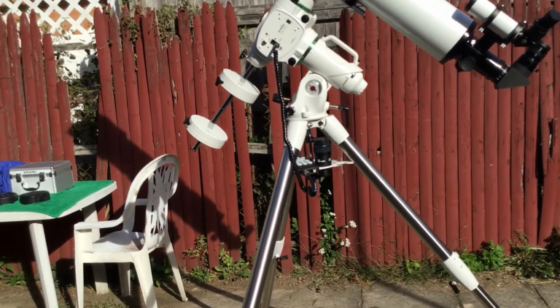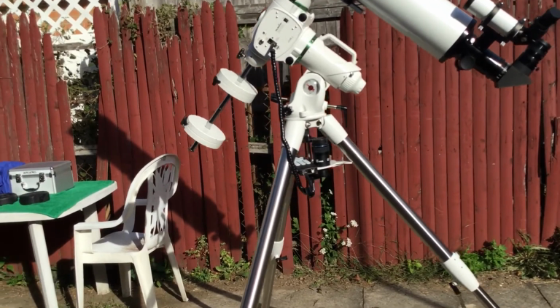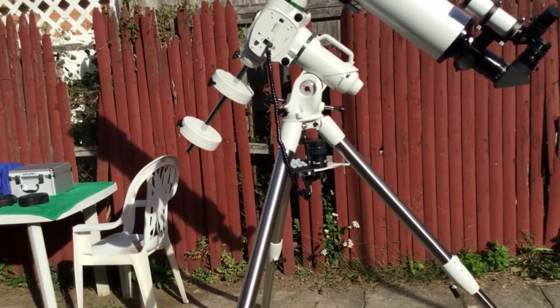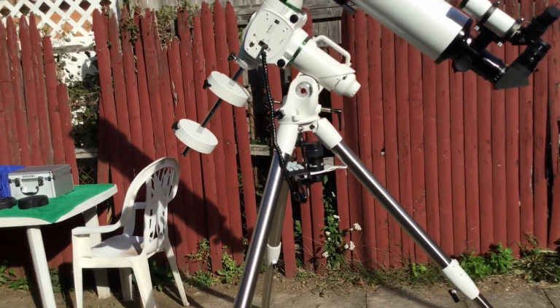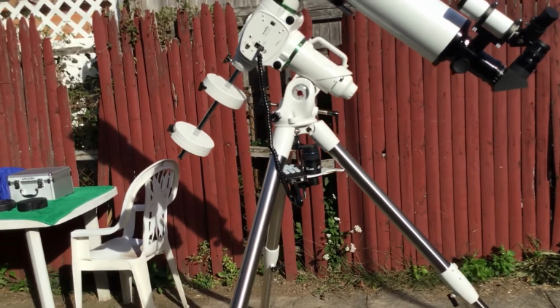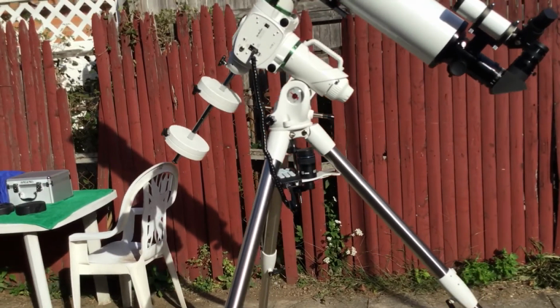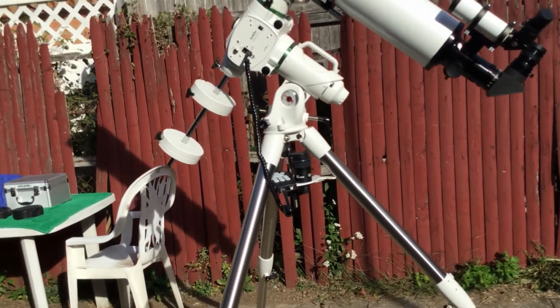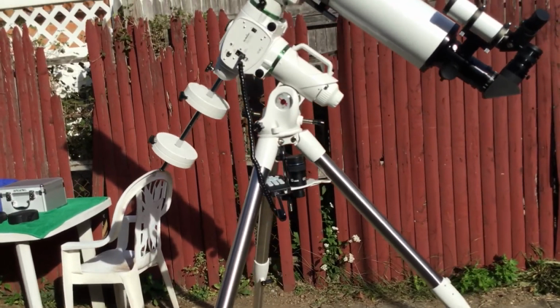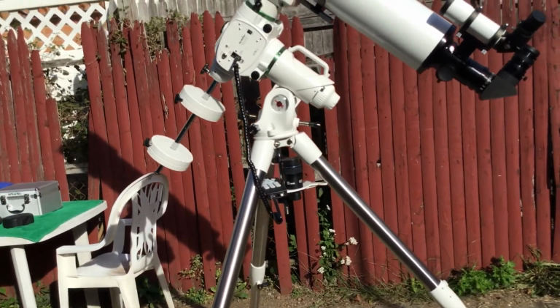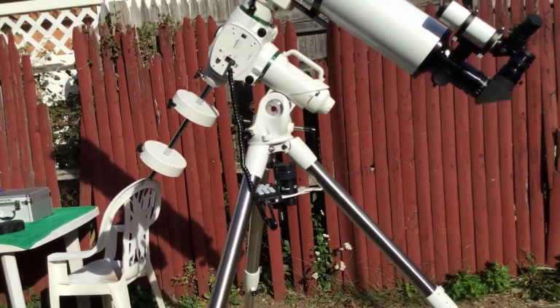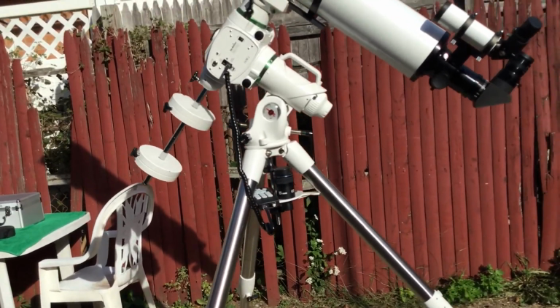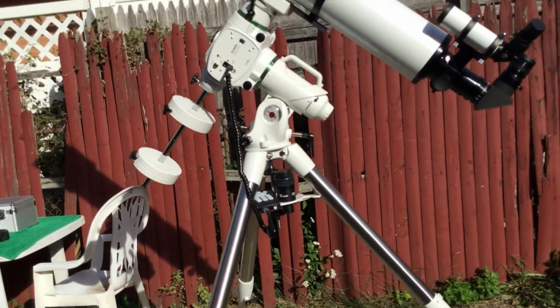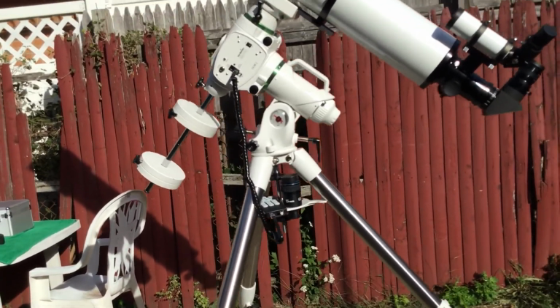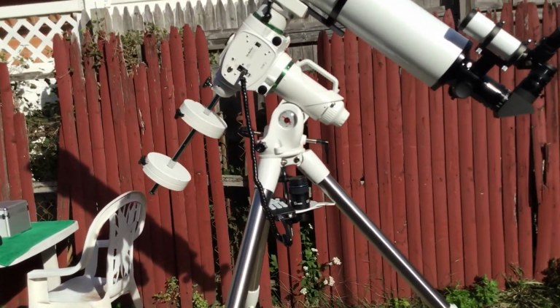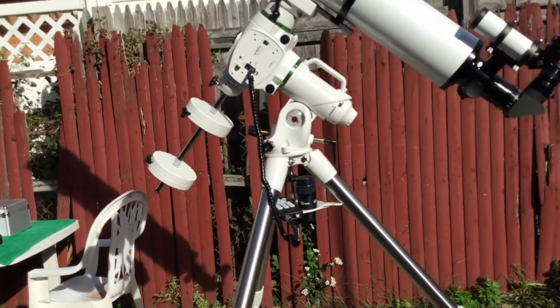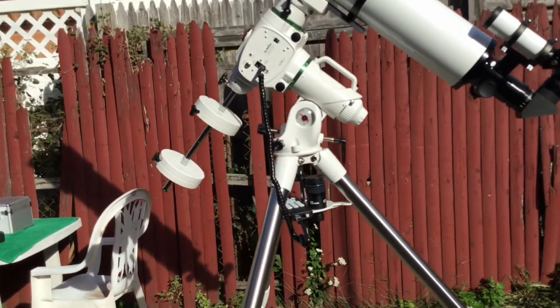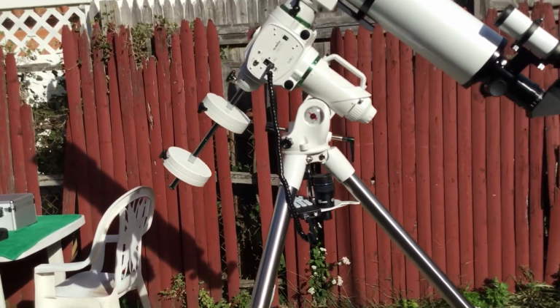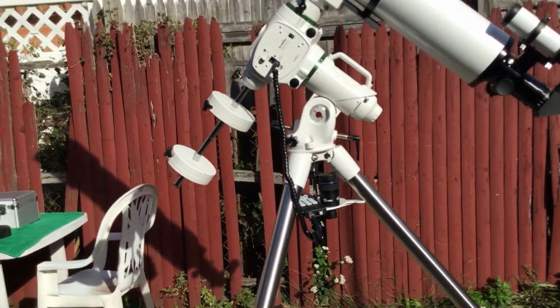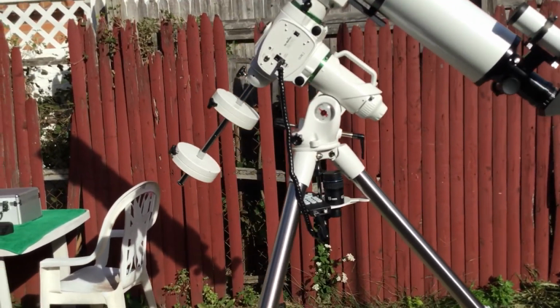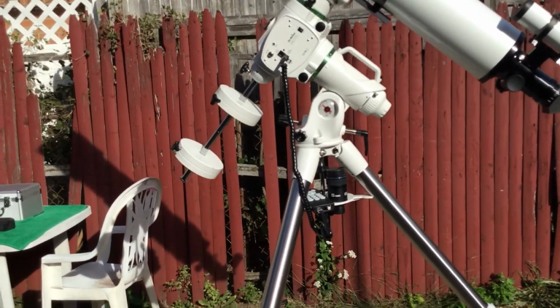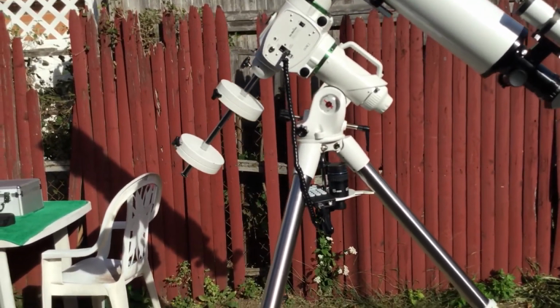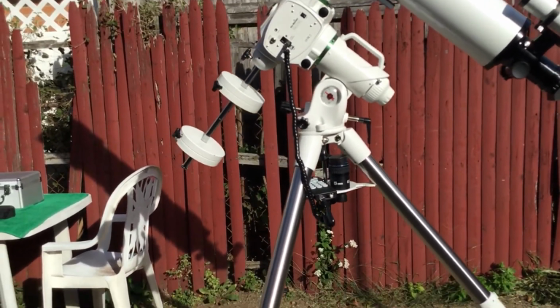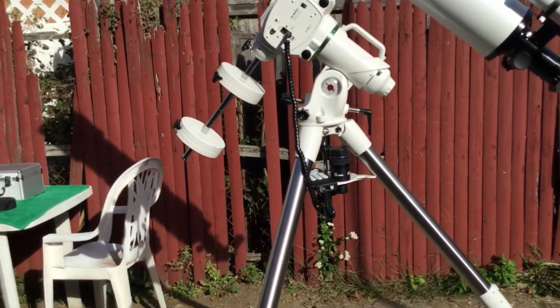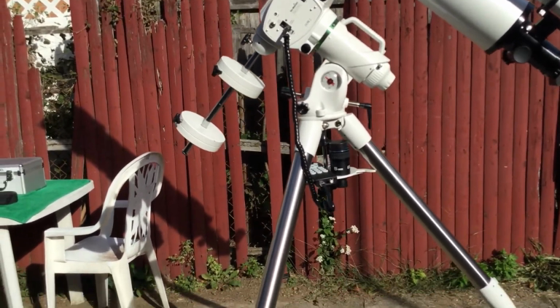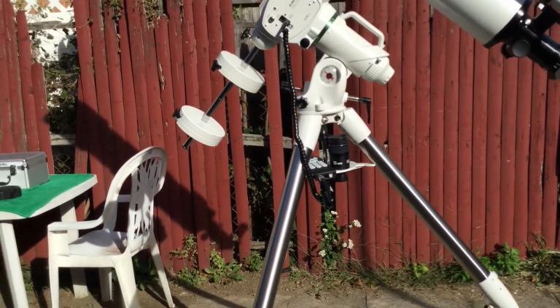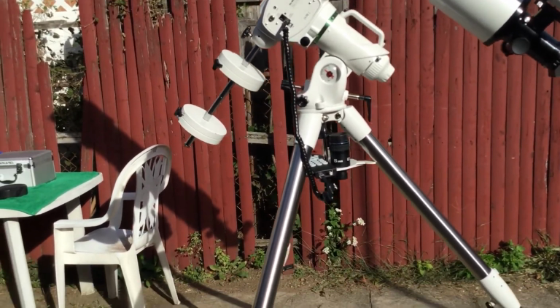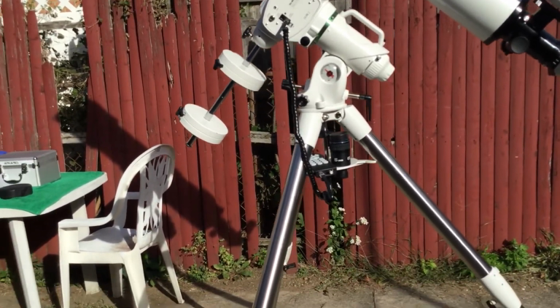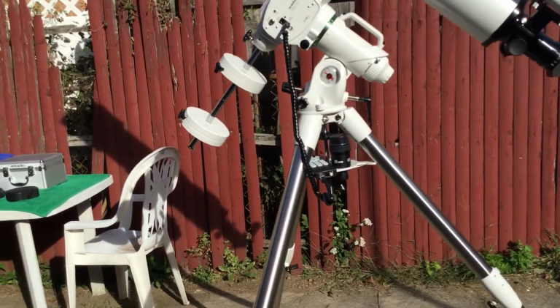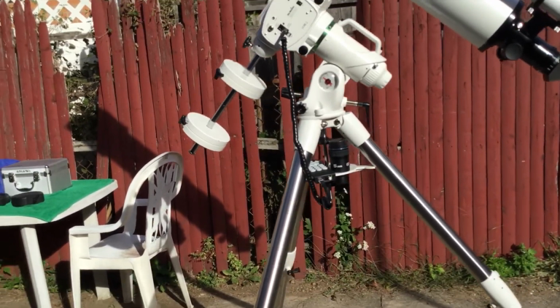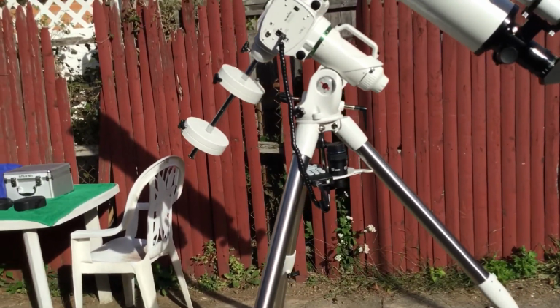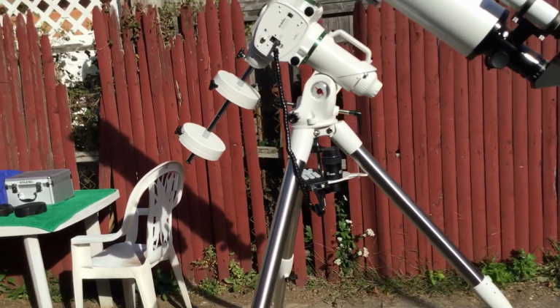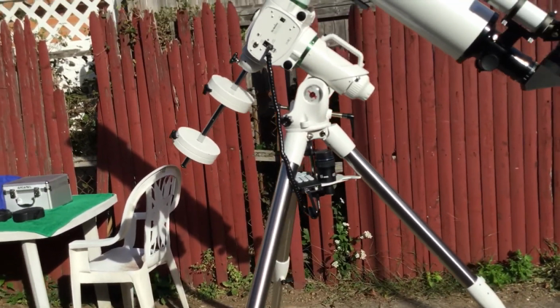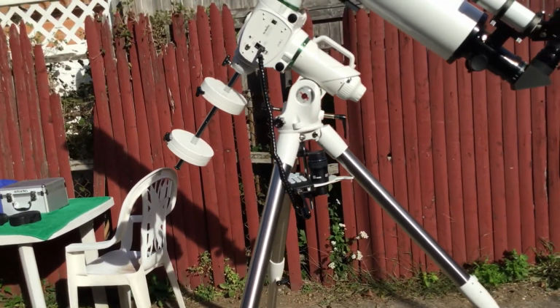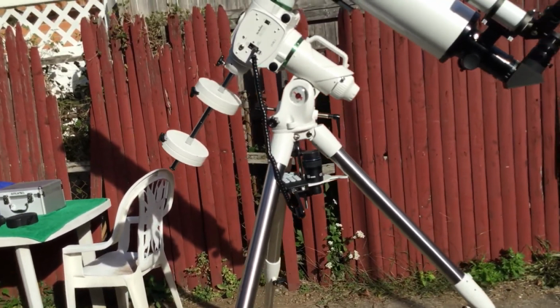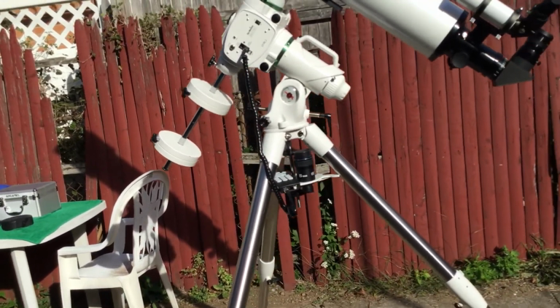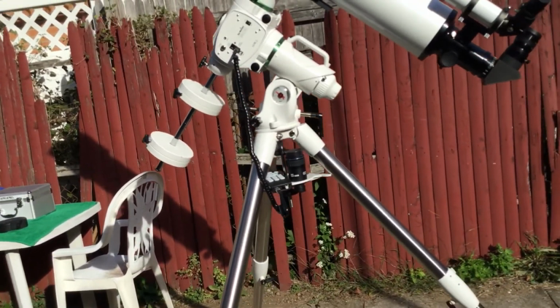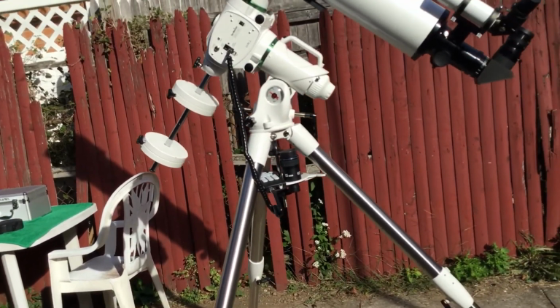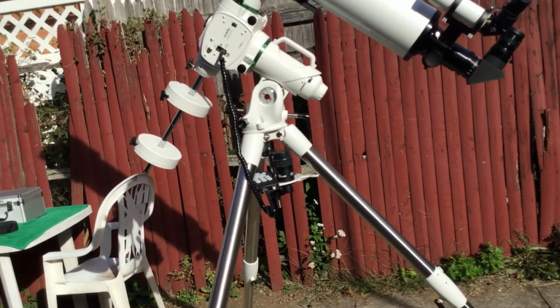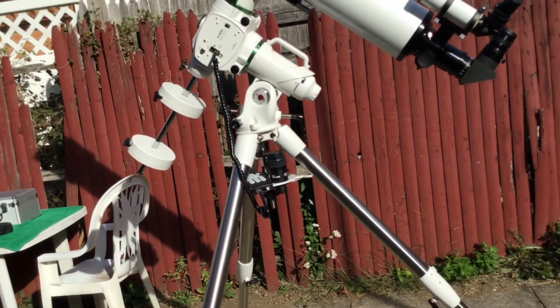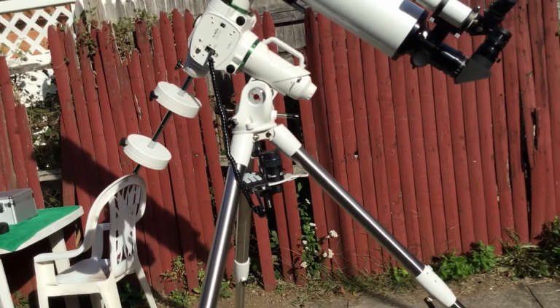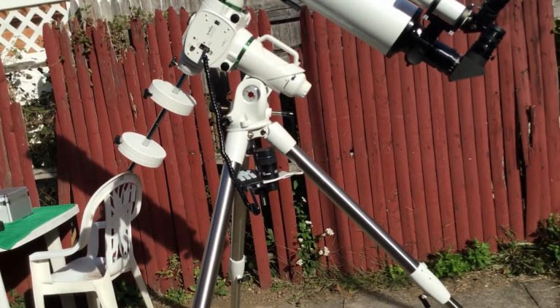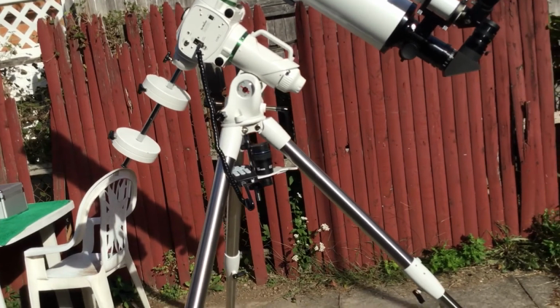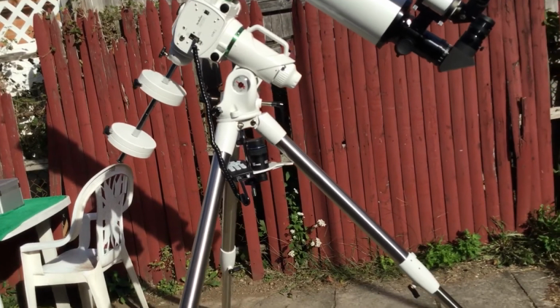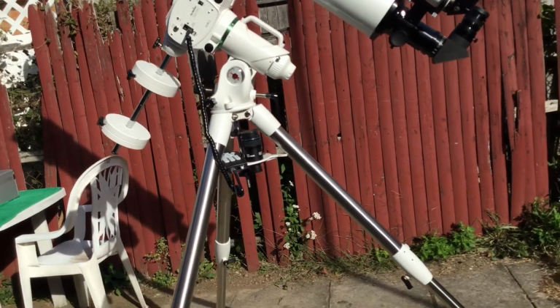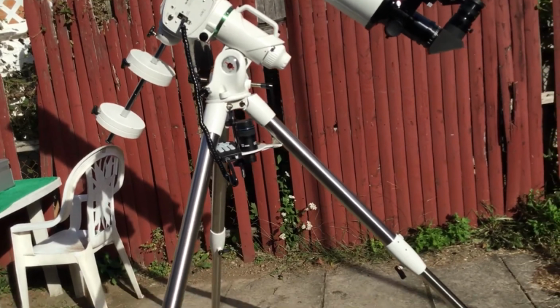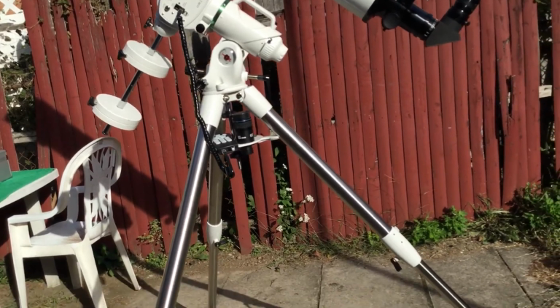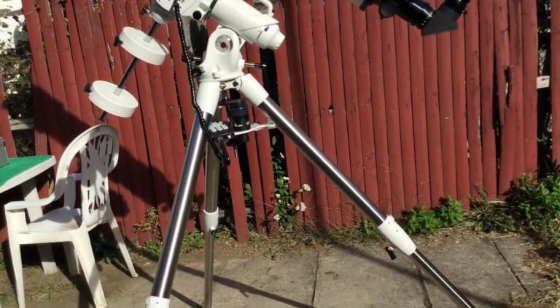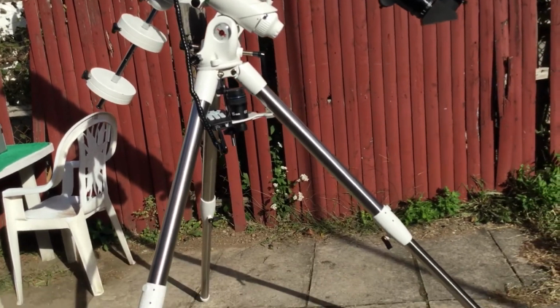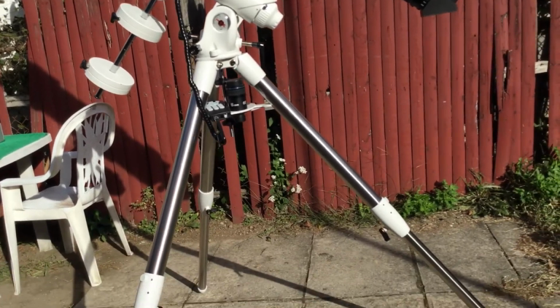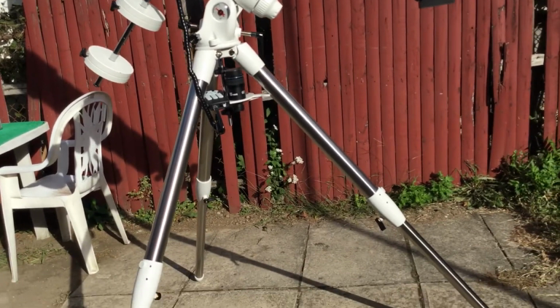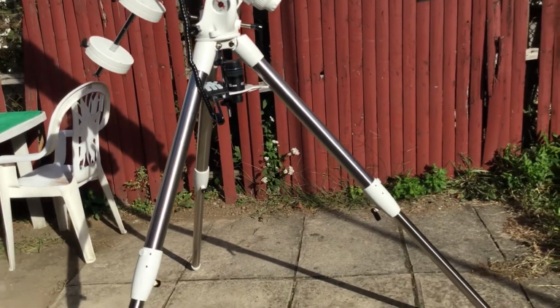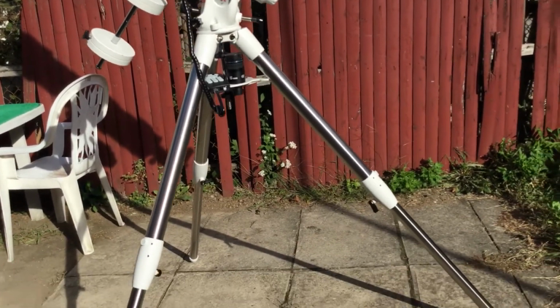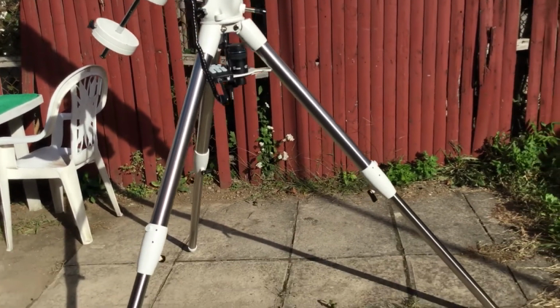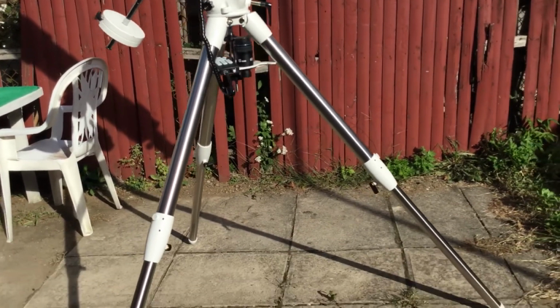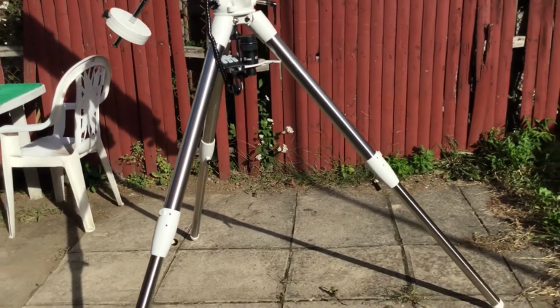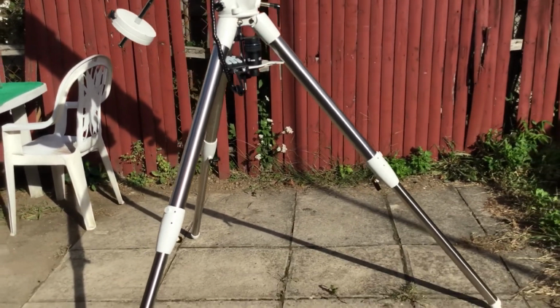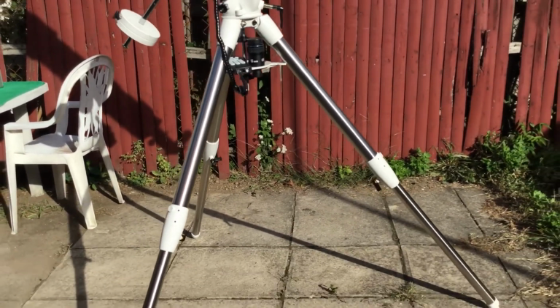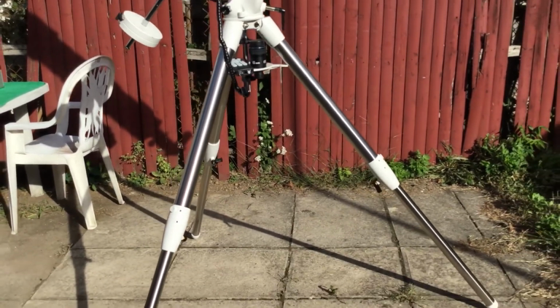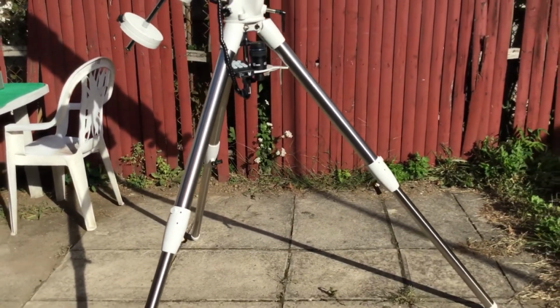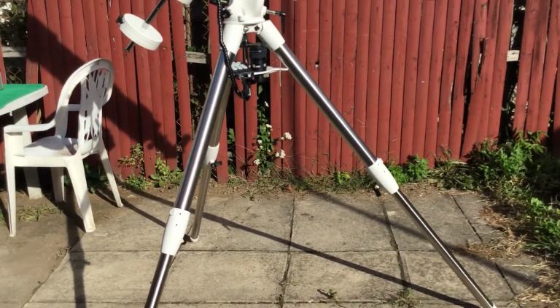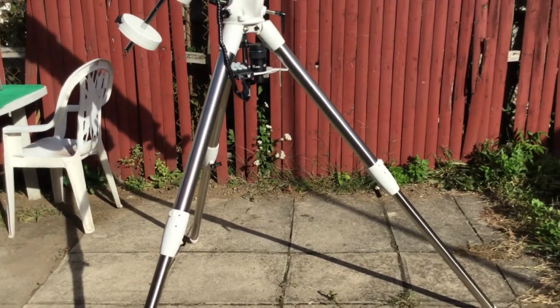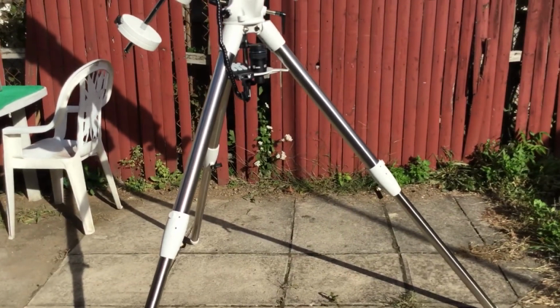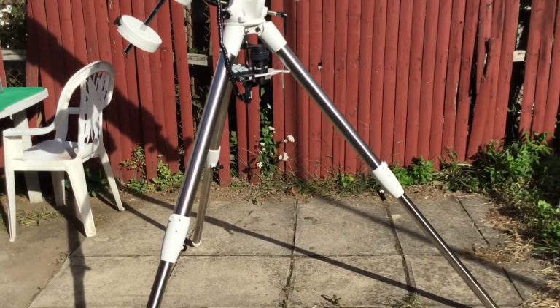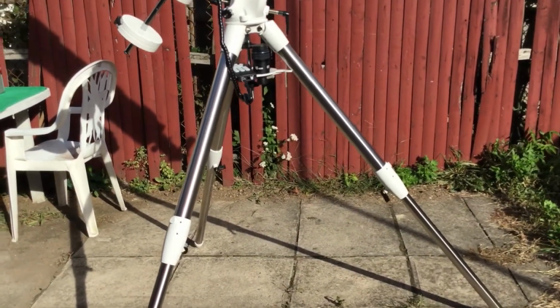It's kind of hard to balance this — you have to position the weights in a certain way. But it's a pretty solid mount.